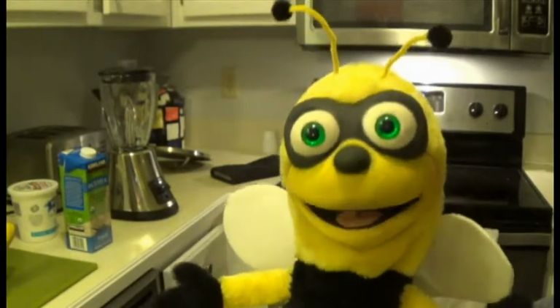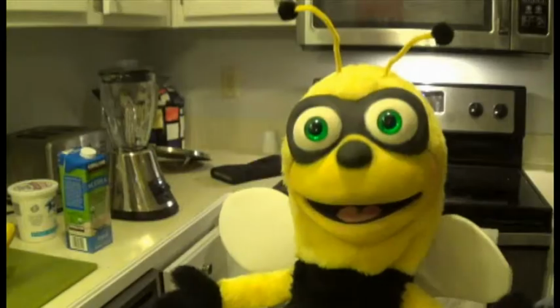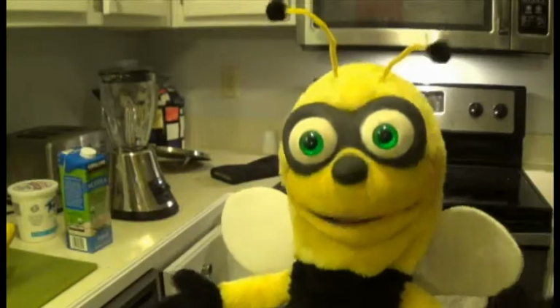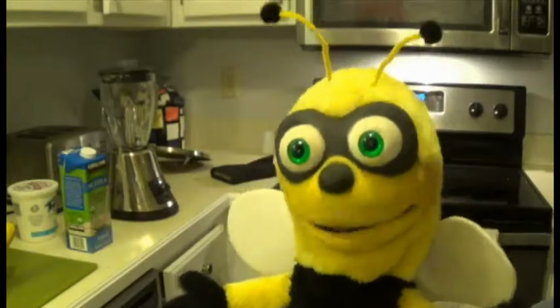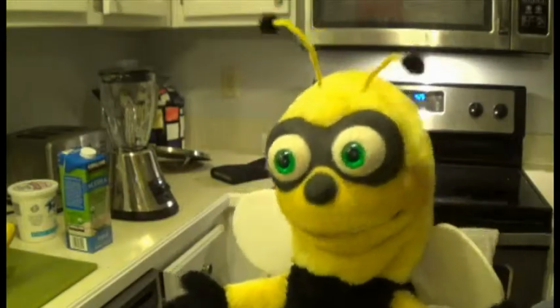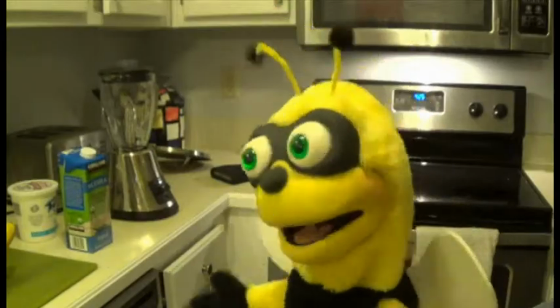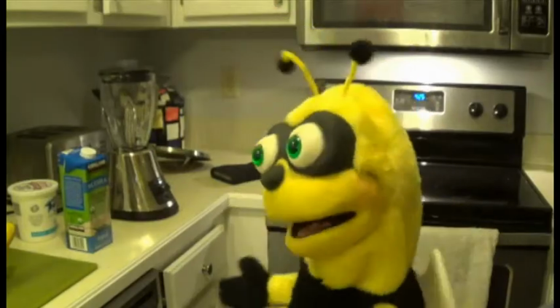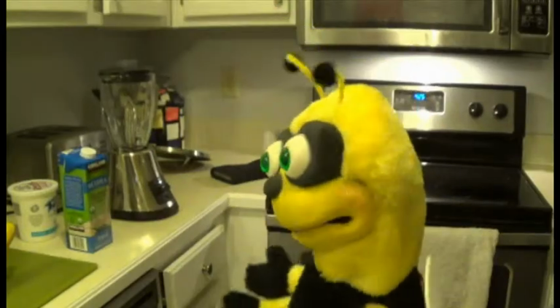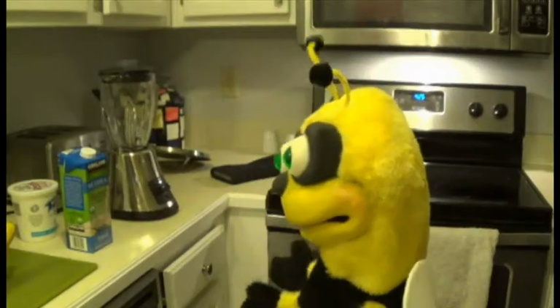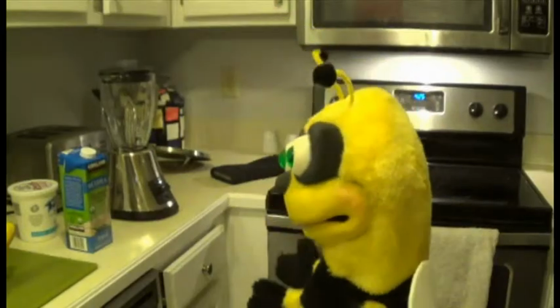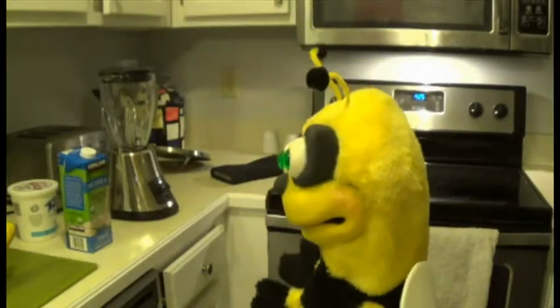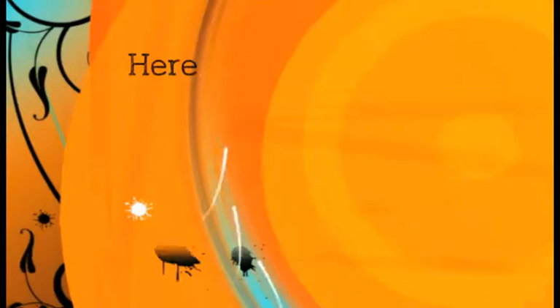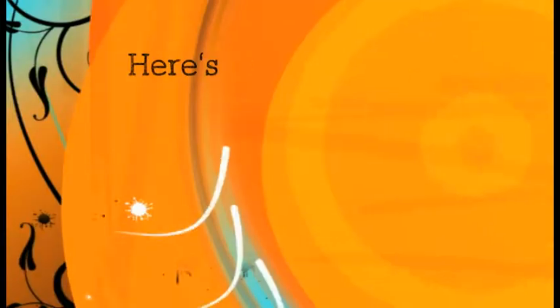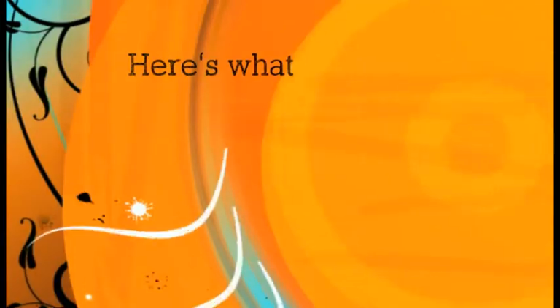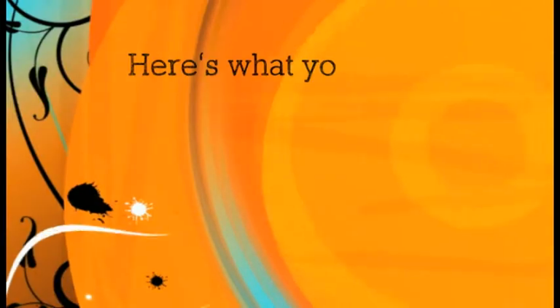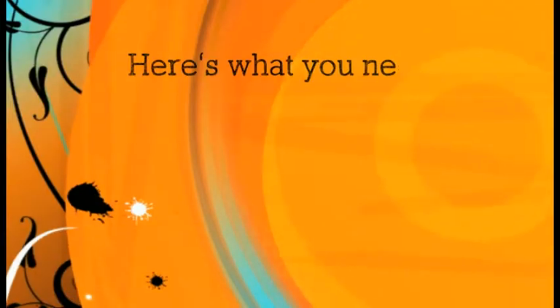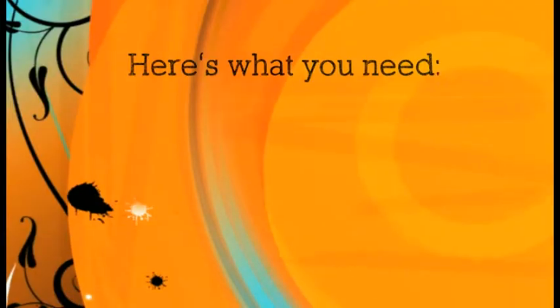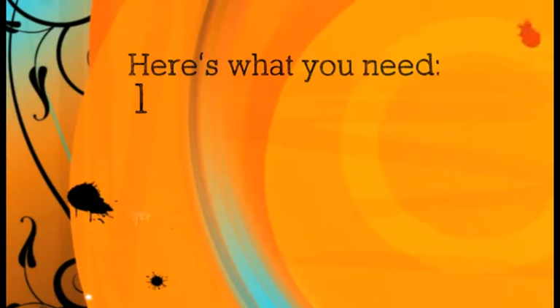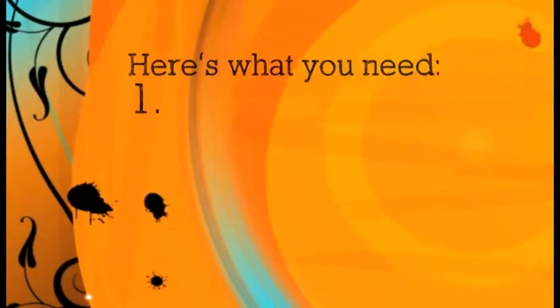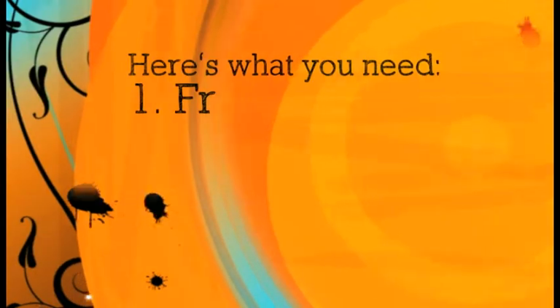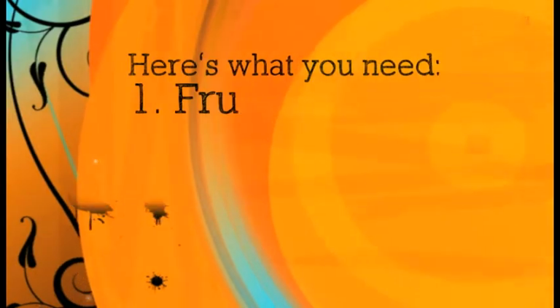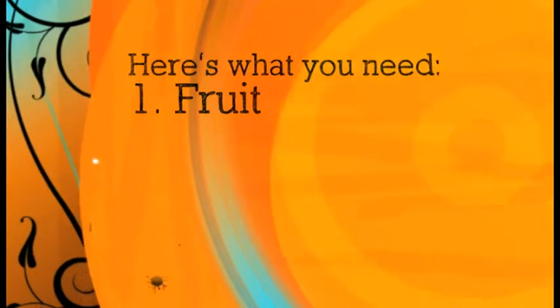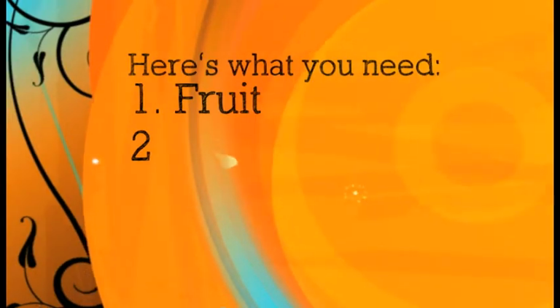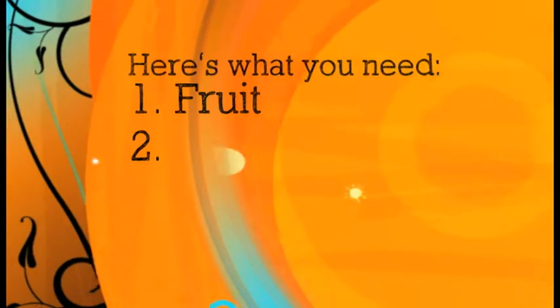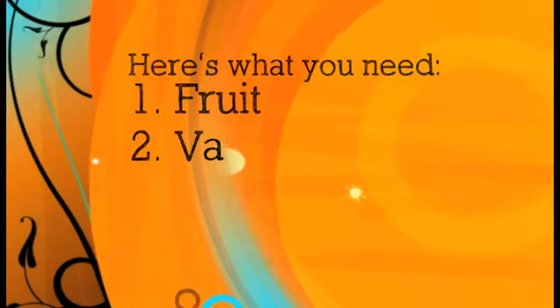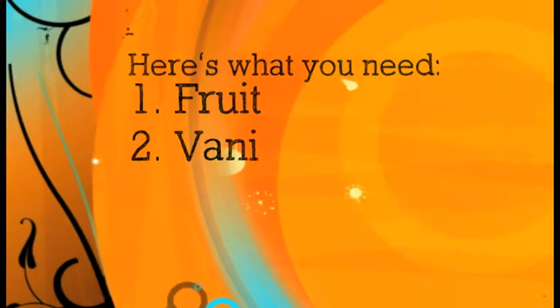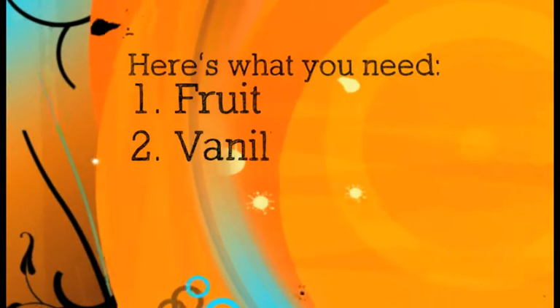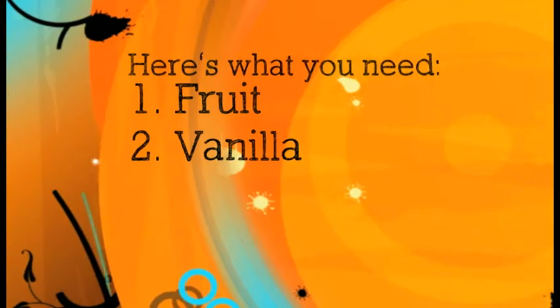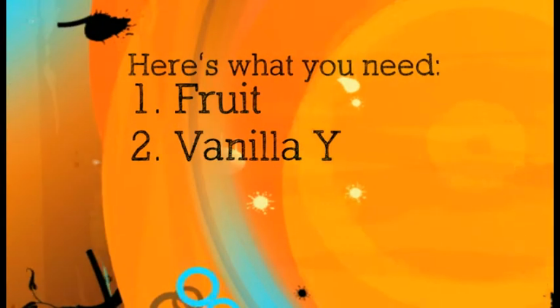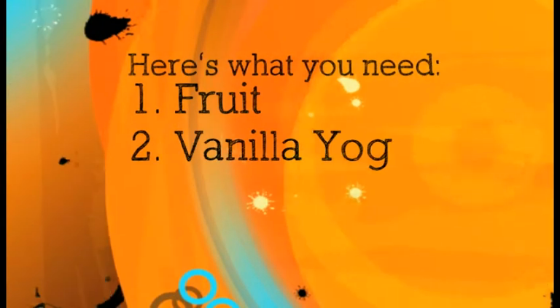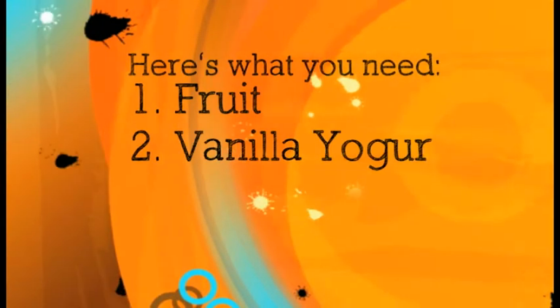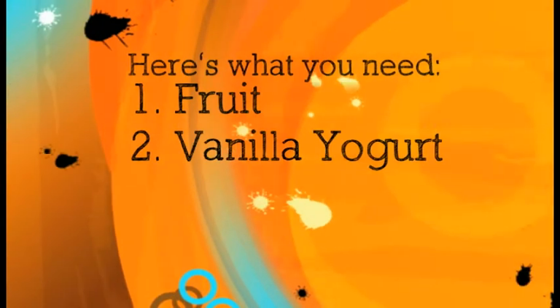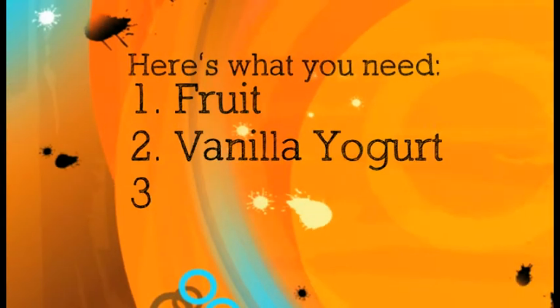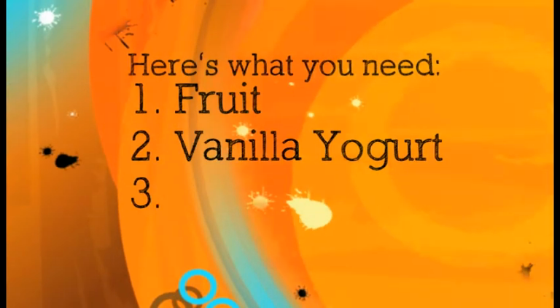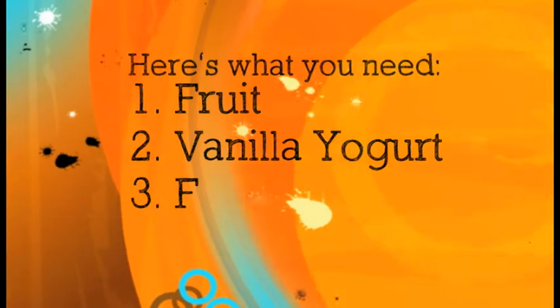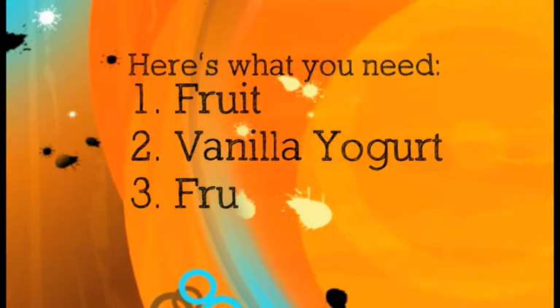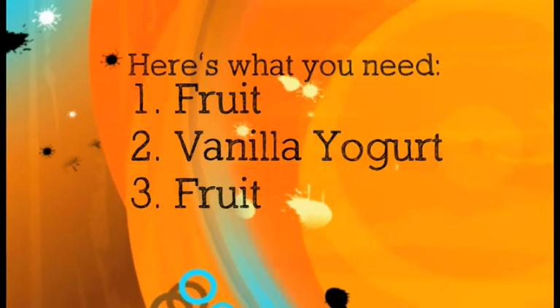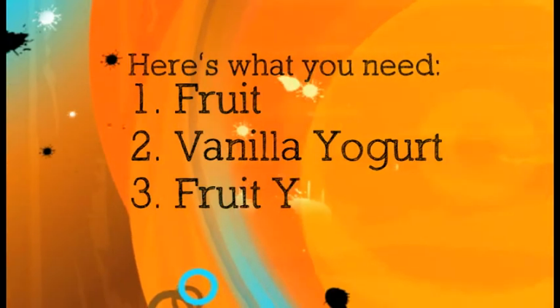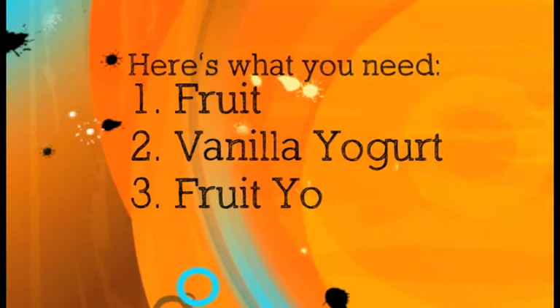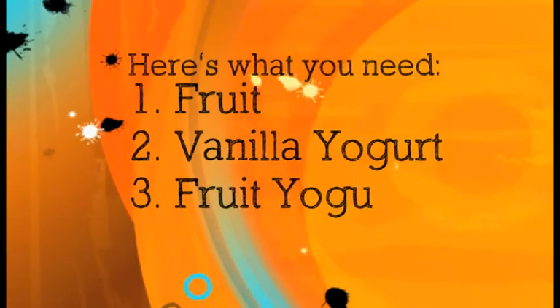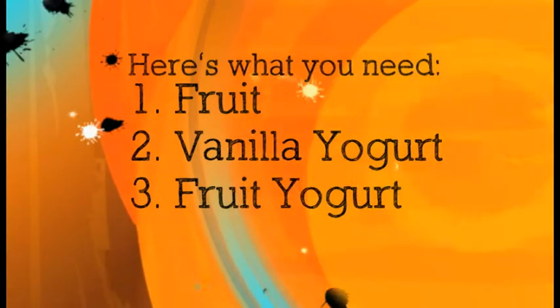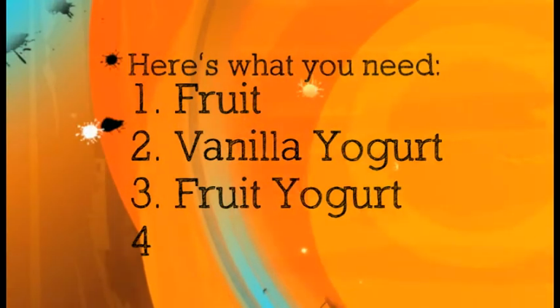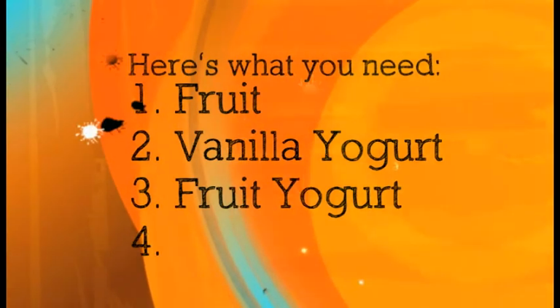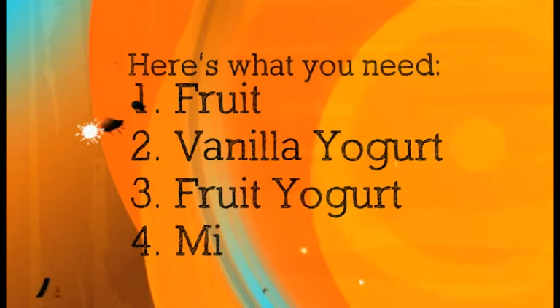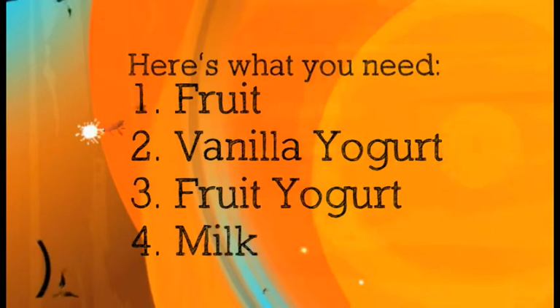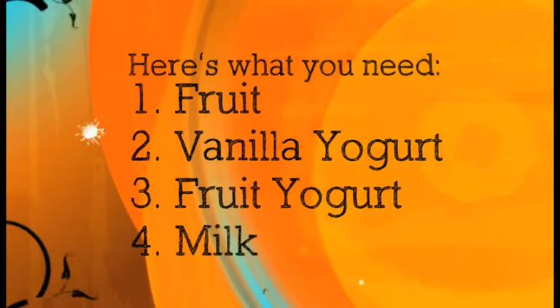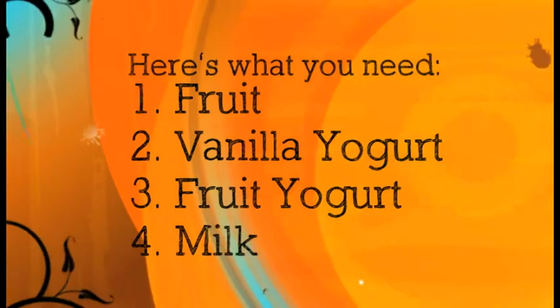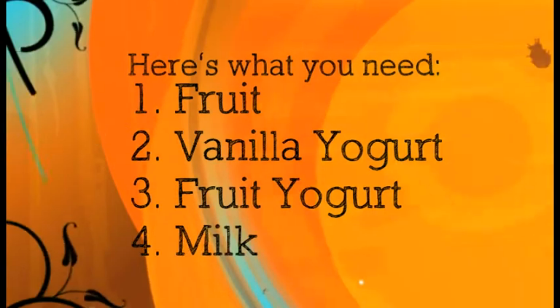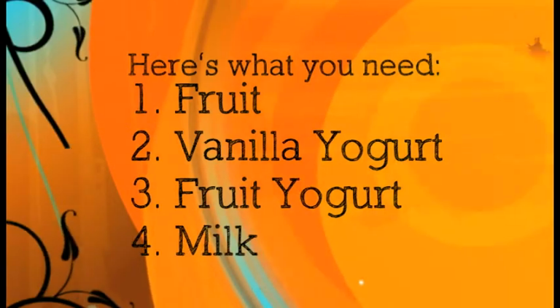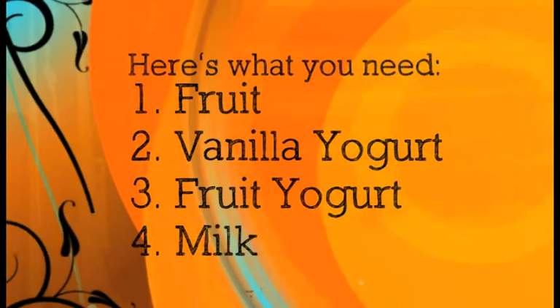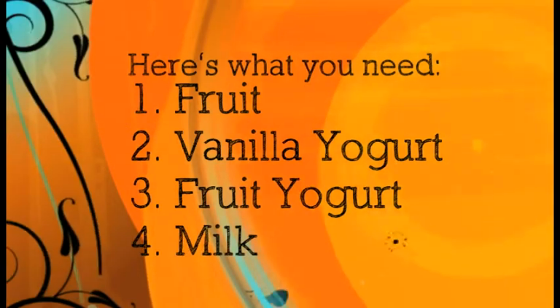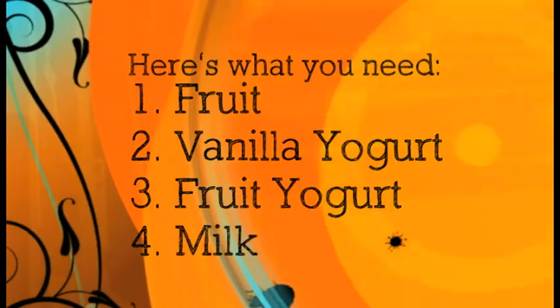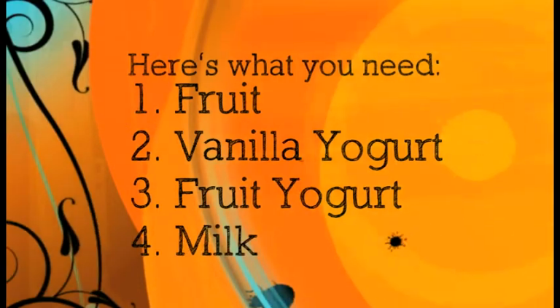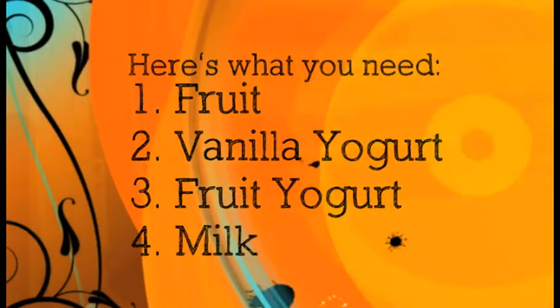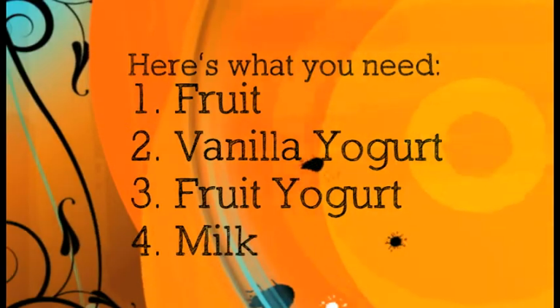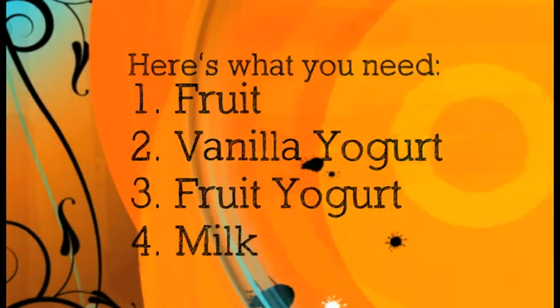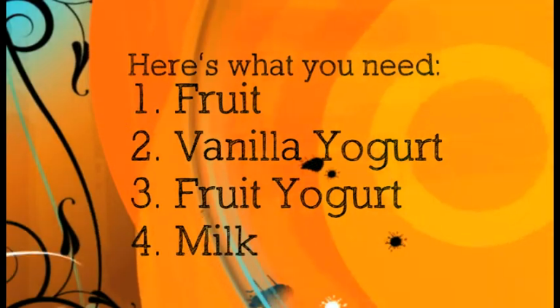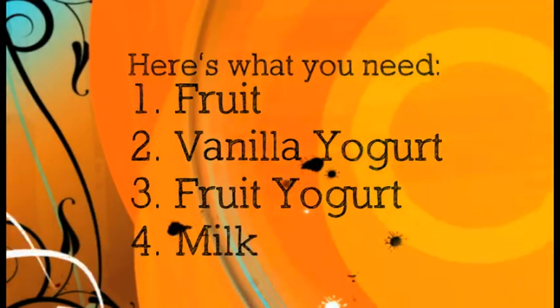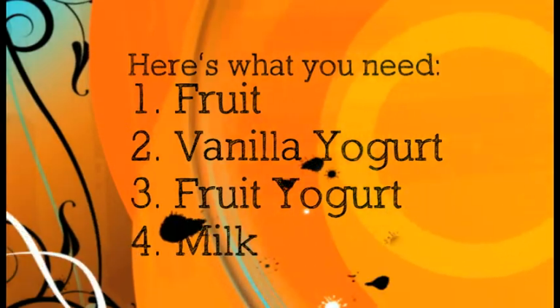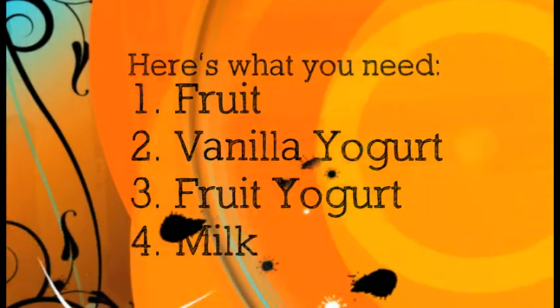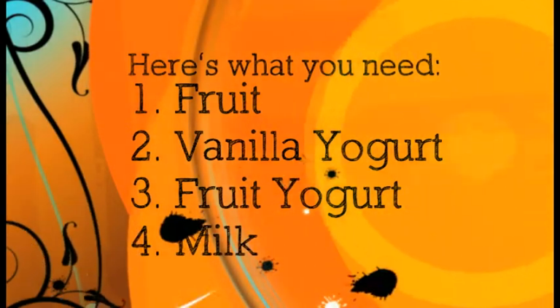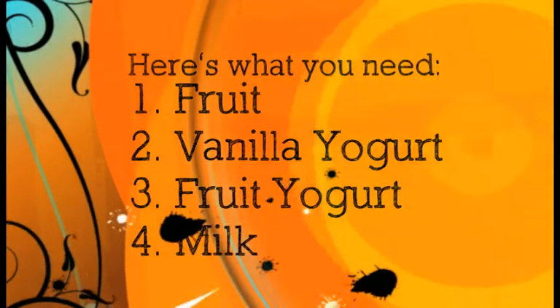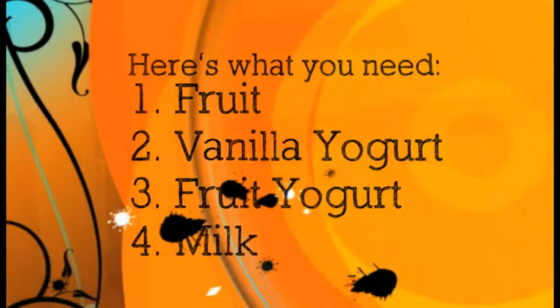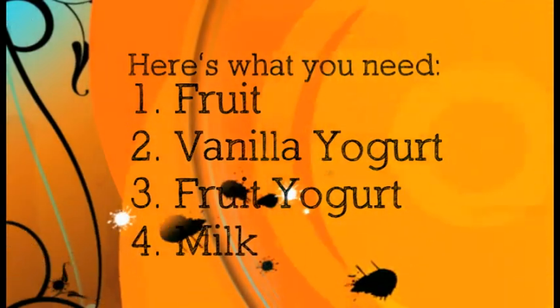Here's what you need: some fruit like these, vanilla yogurt, fruit yogurt, and some milk.